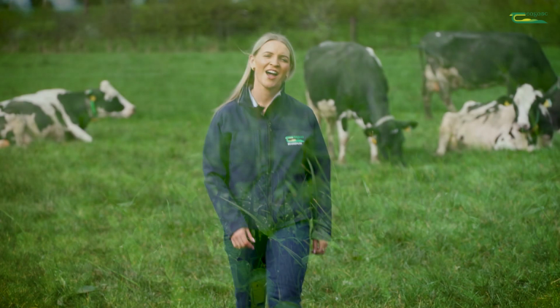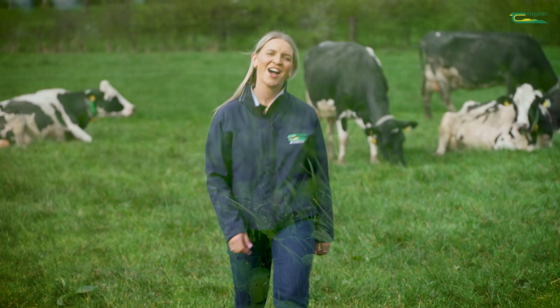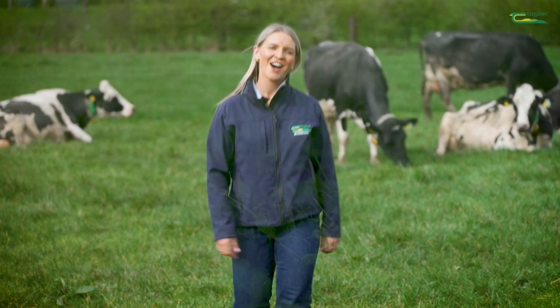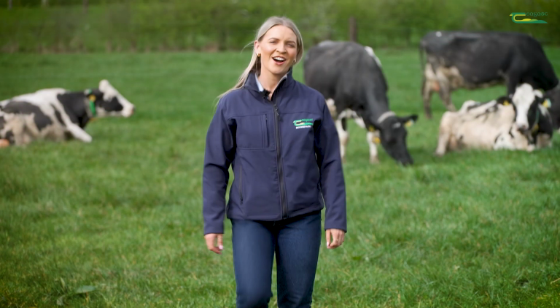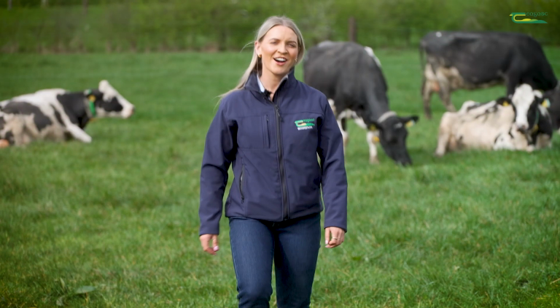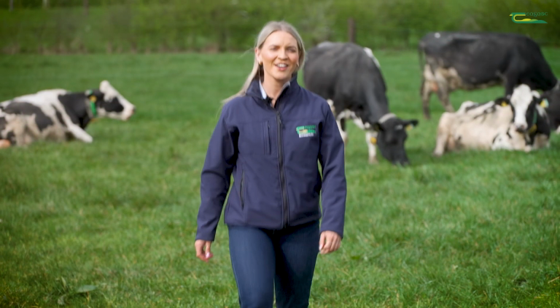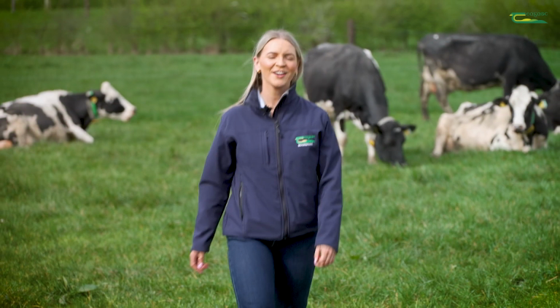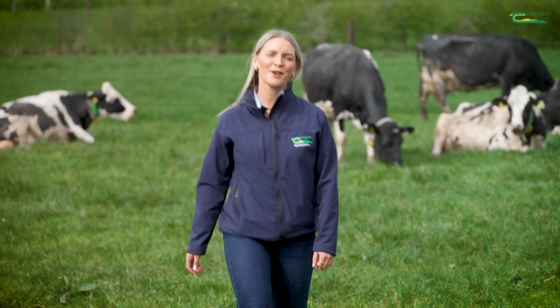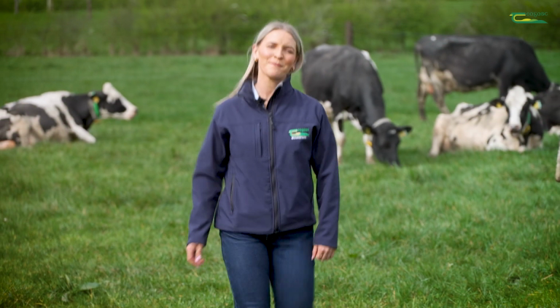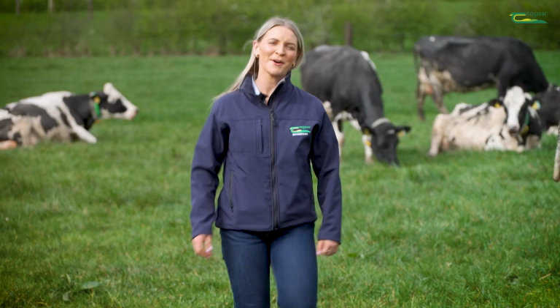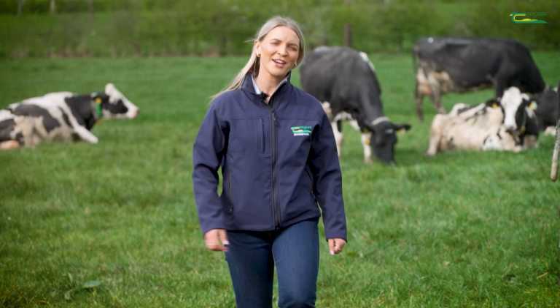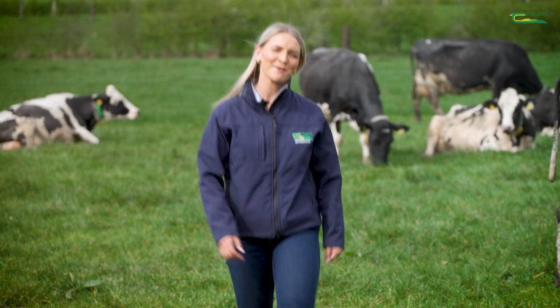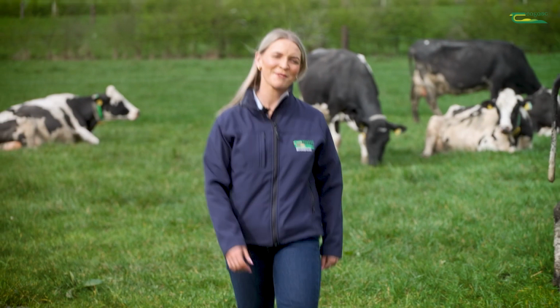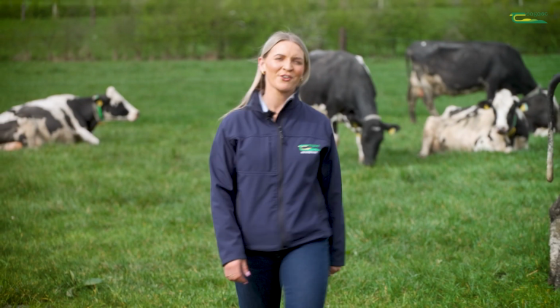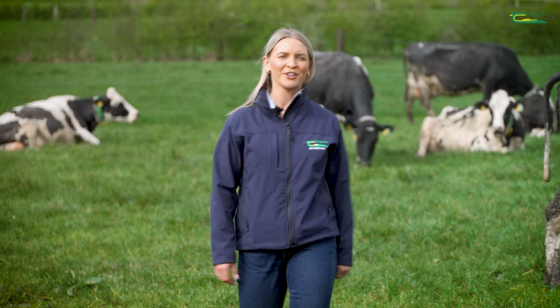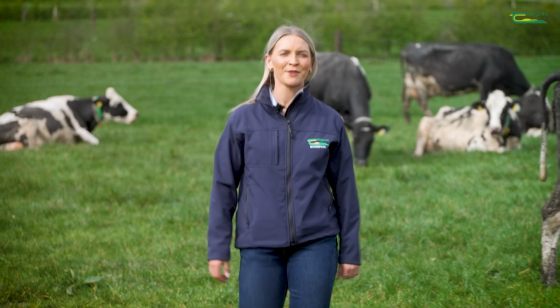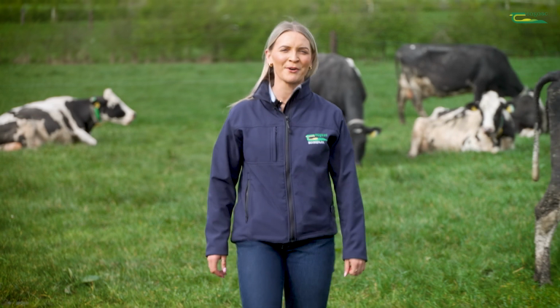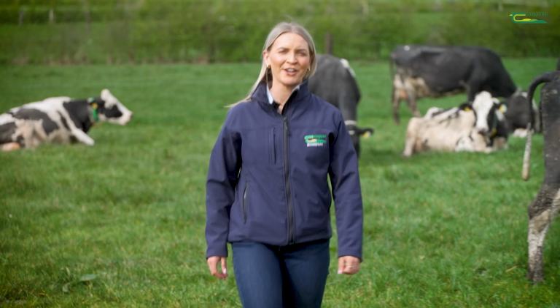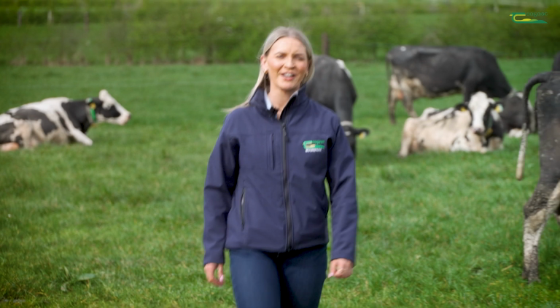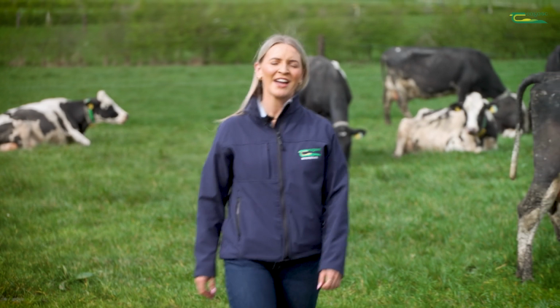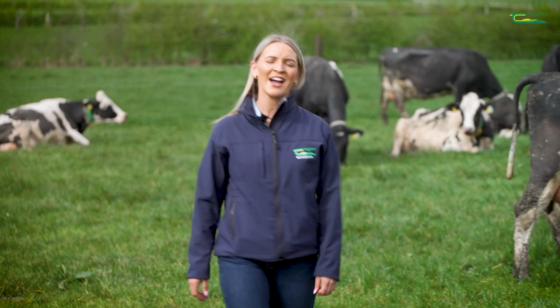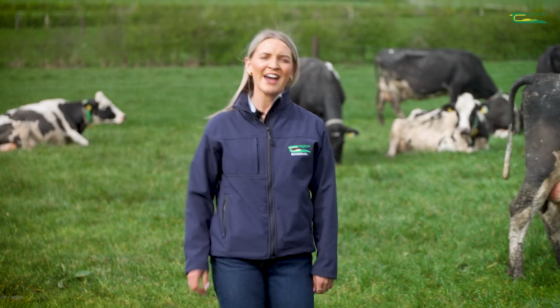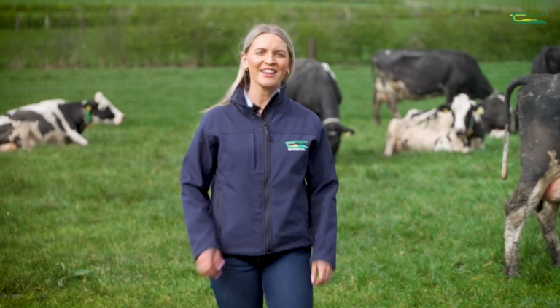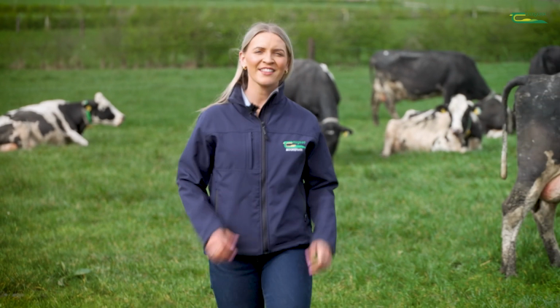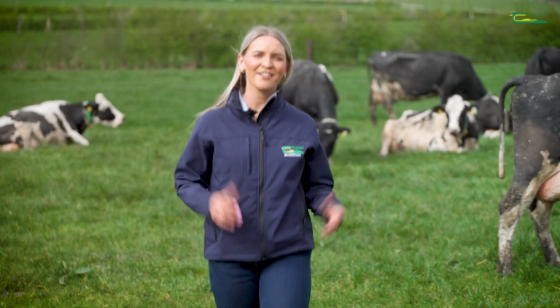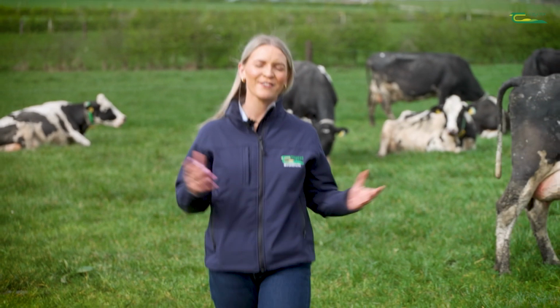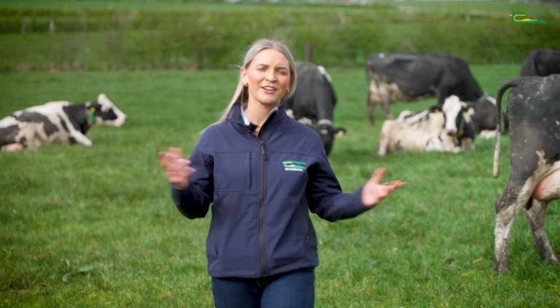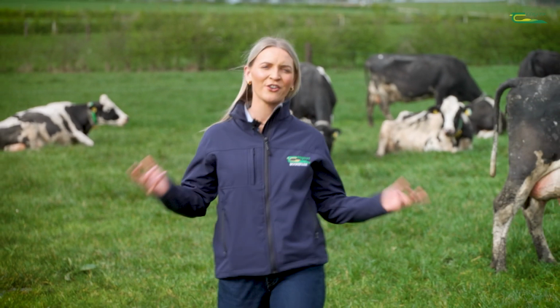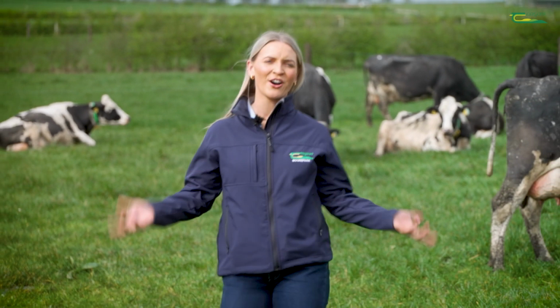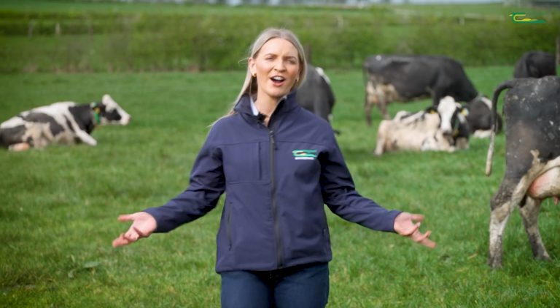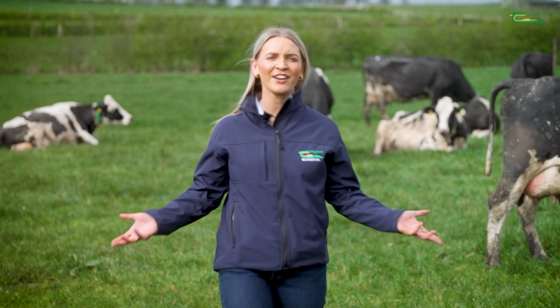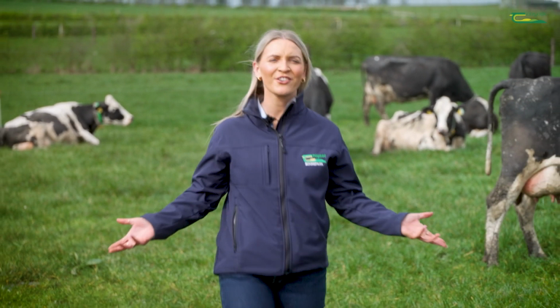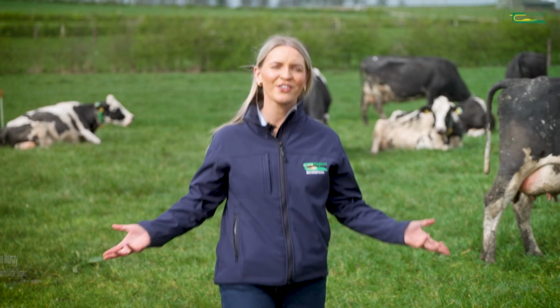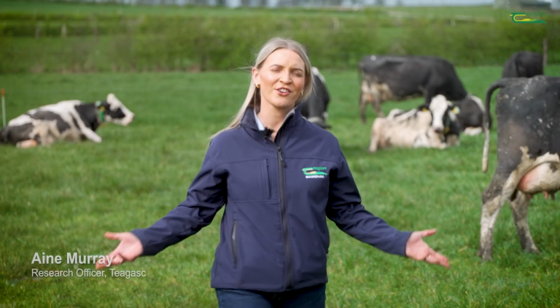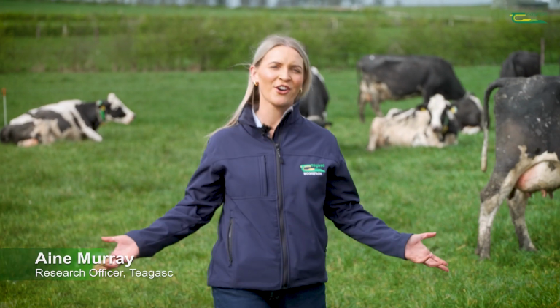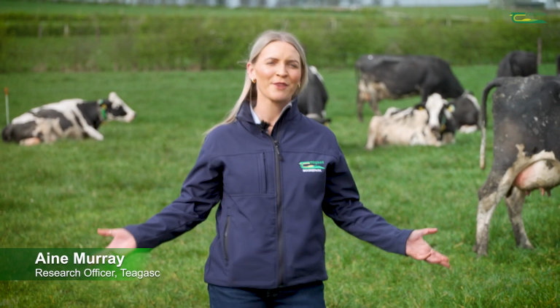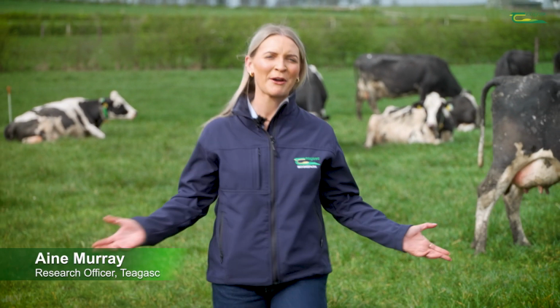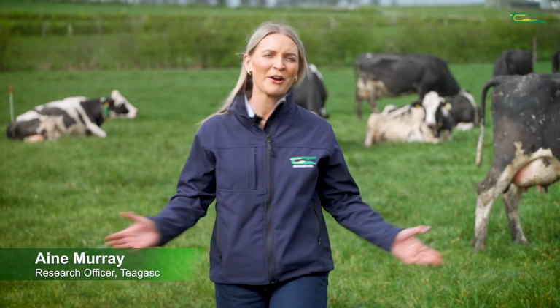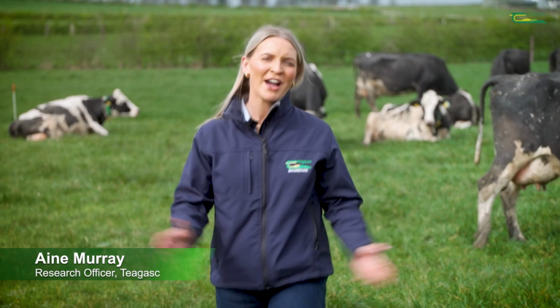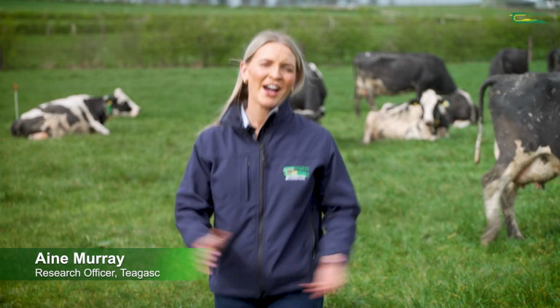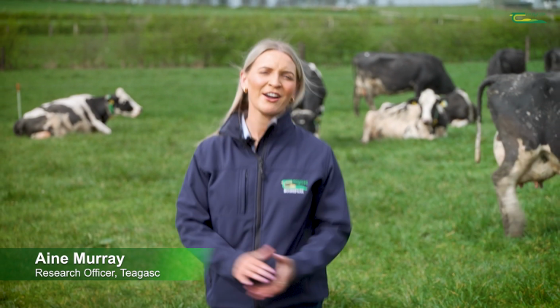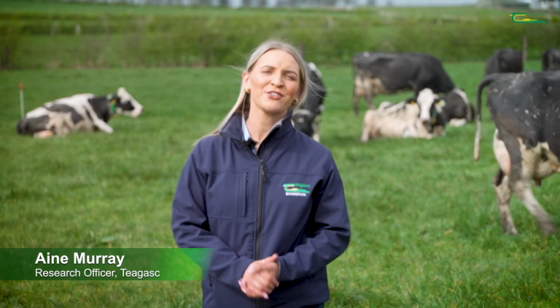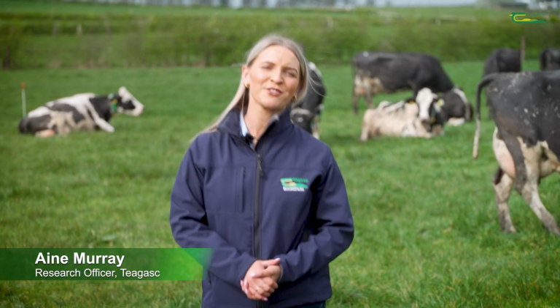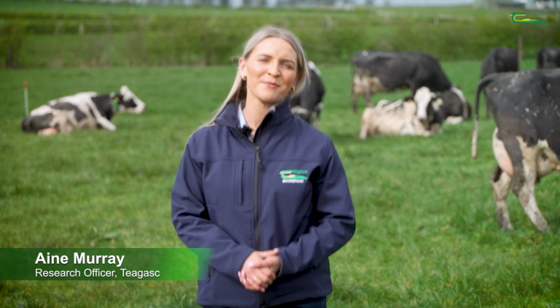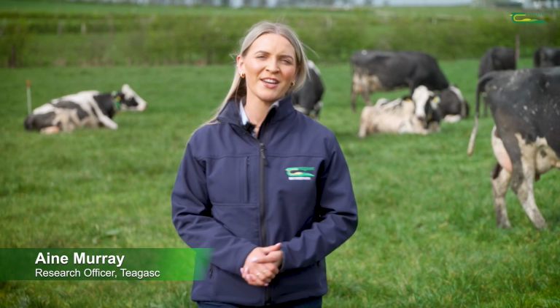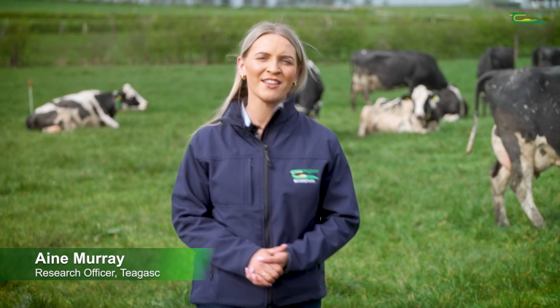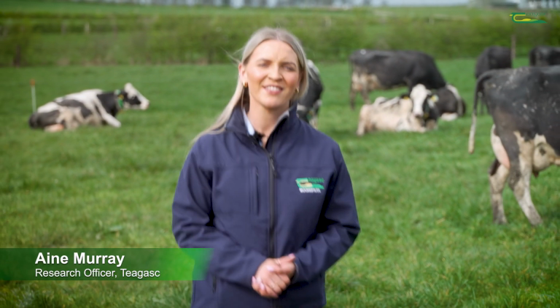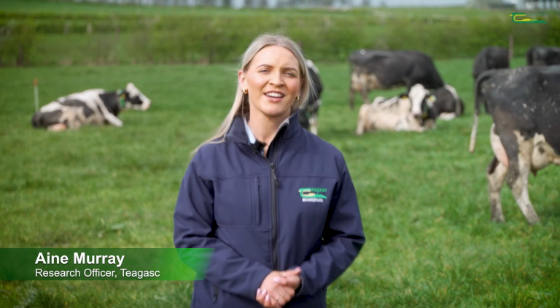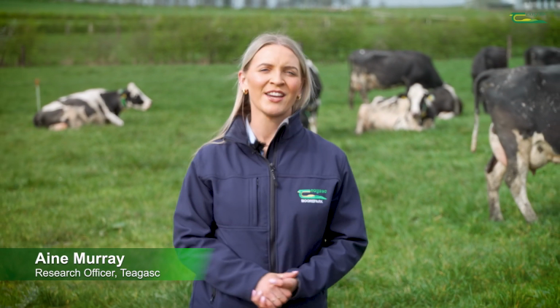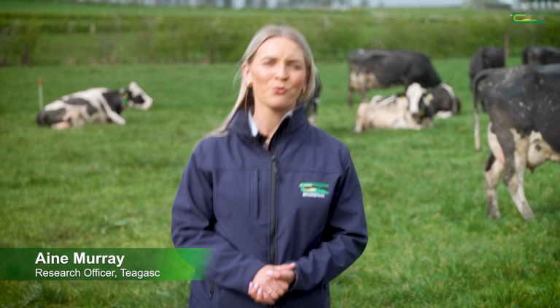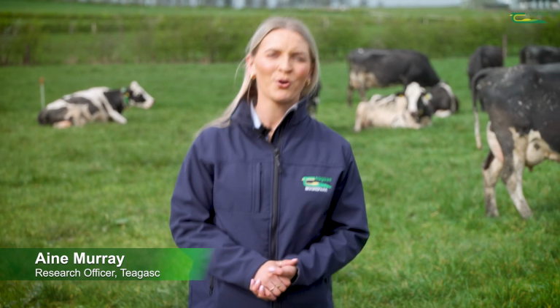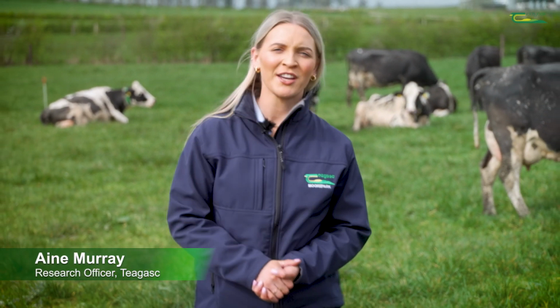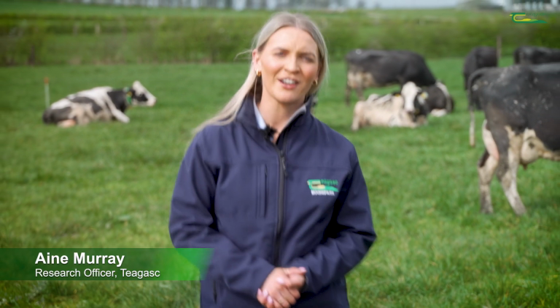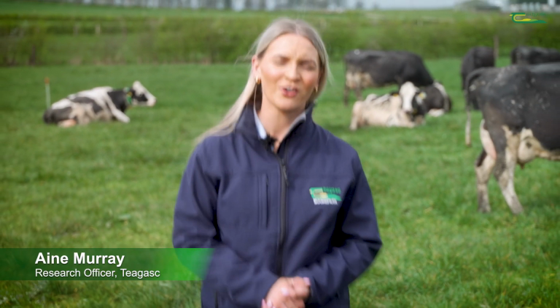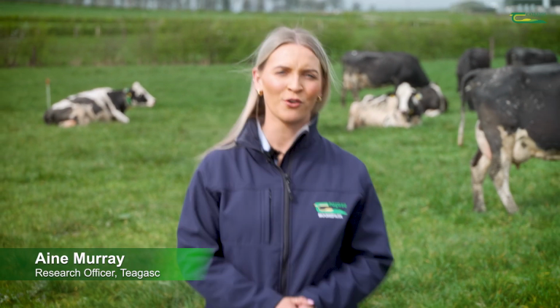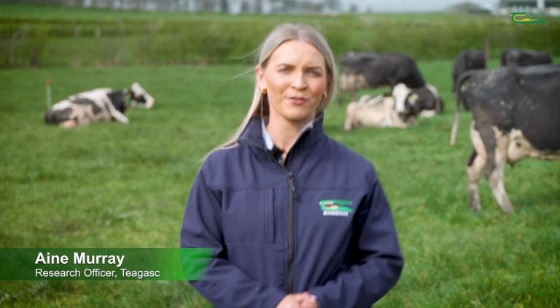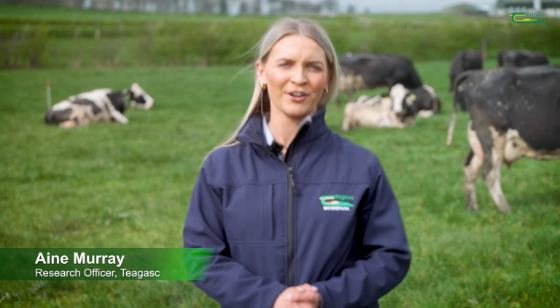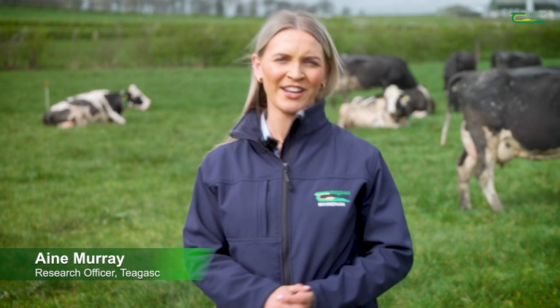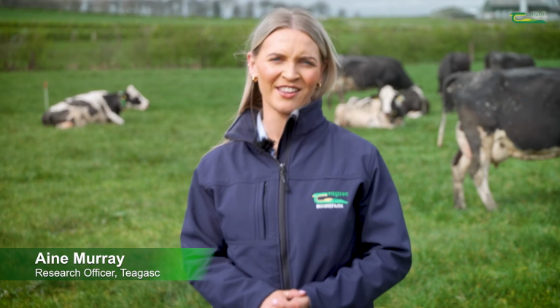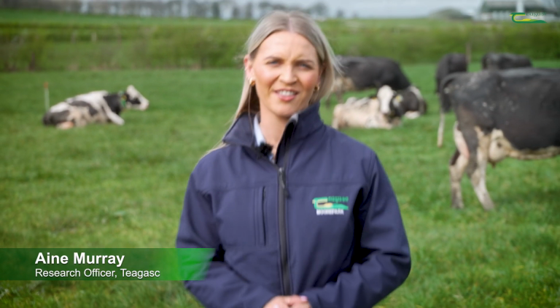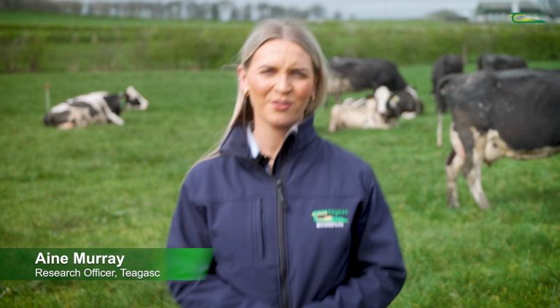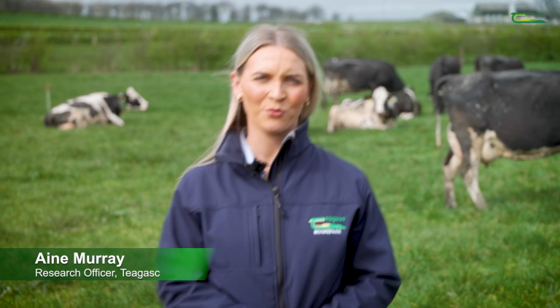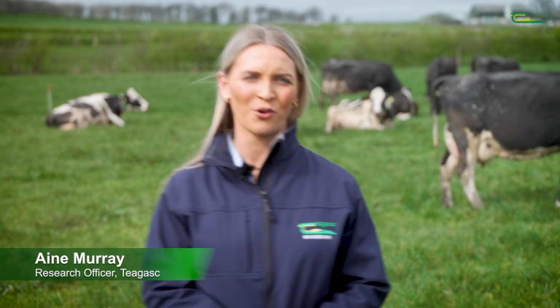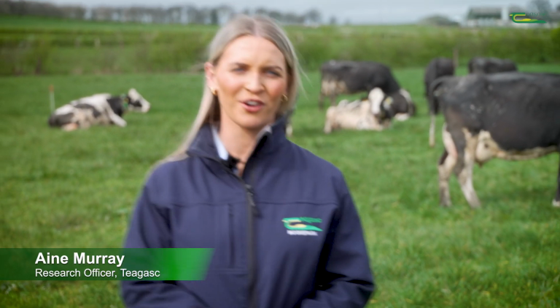Hi, my name is Anya Murray and in this video I'm going to talk about how to maintain white clover in swards.